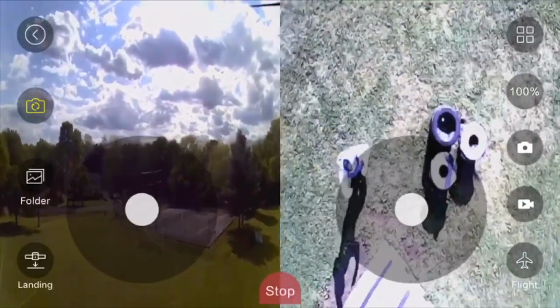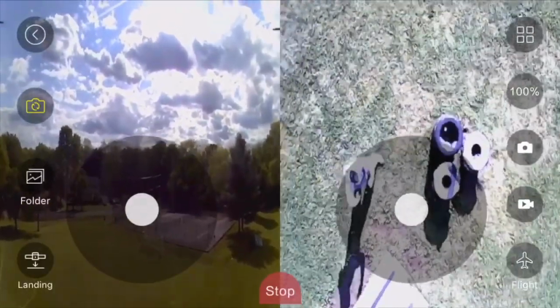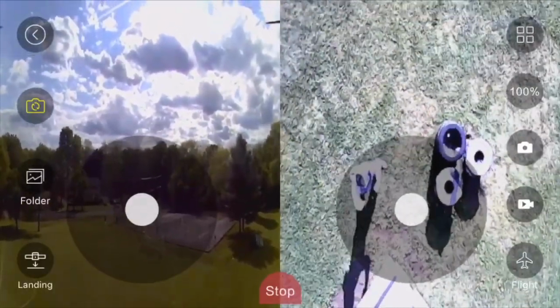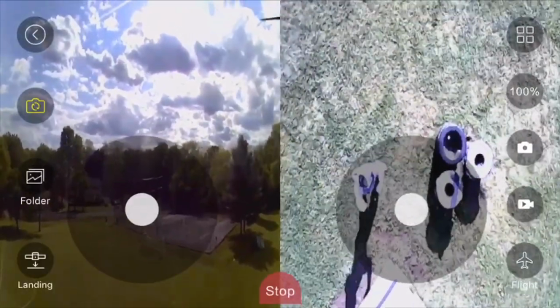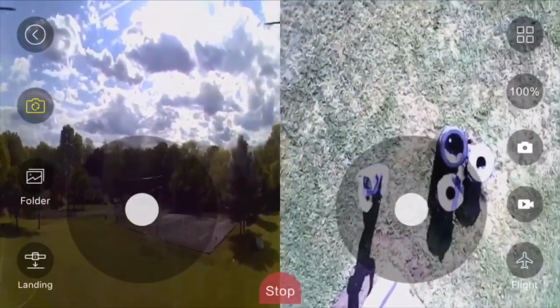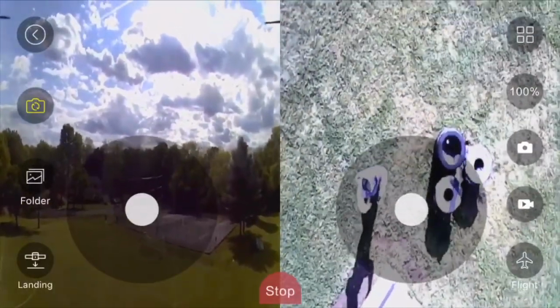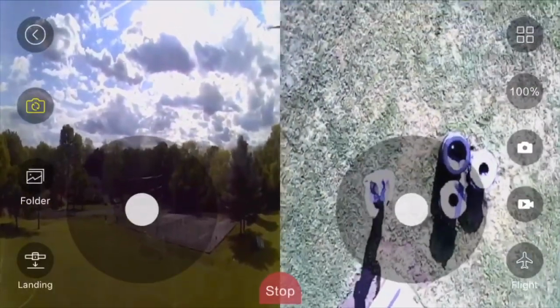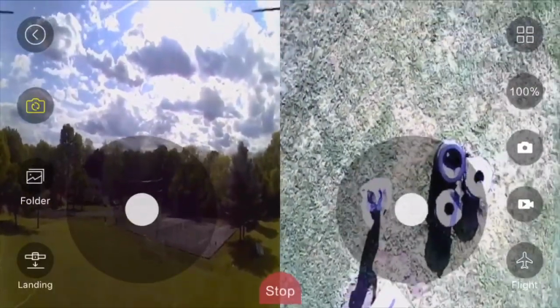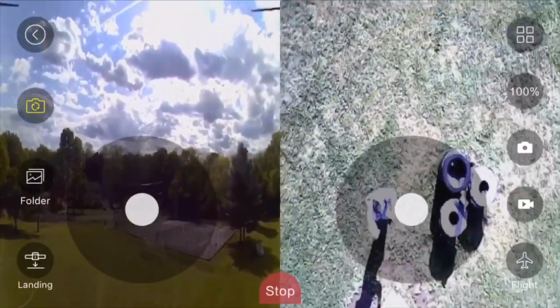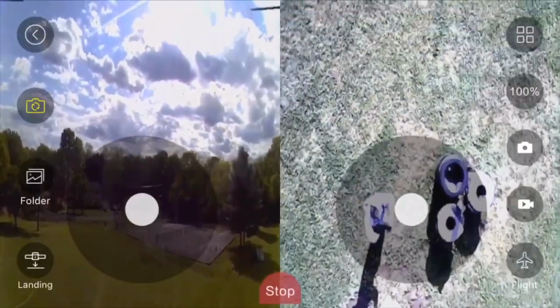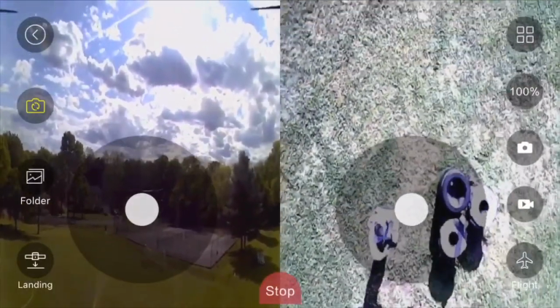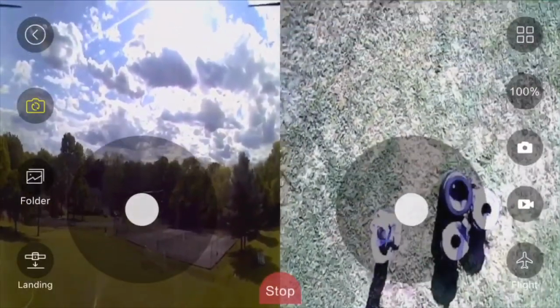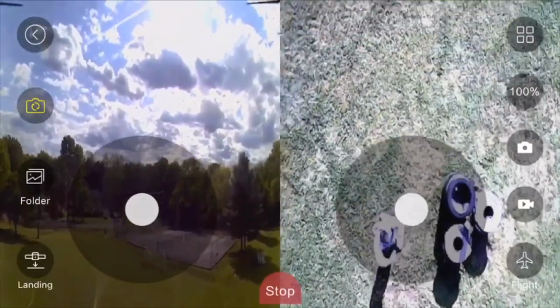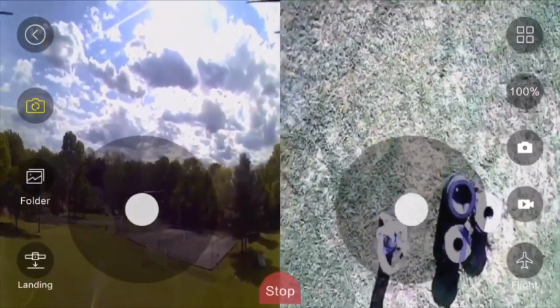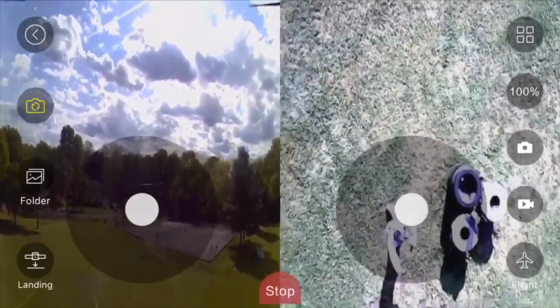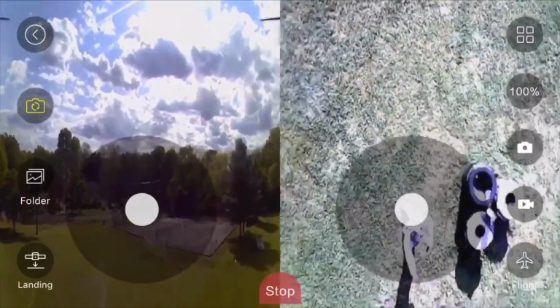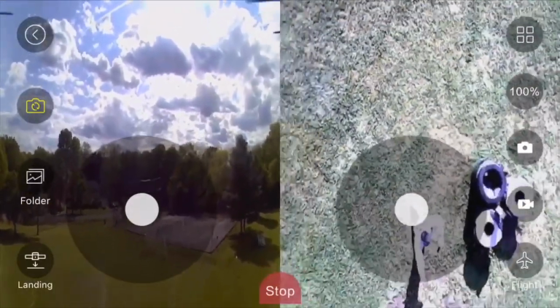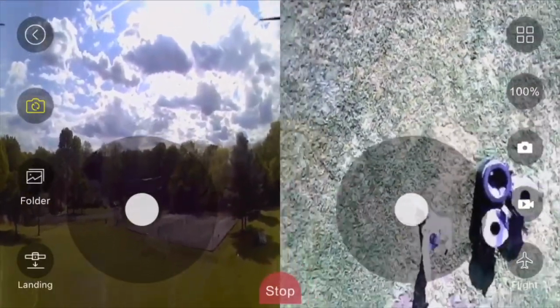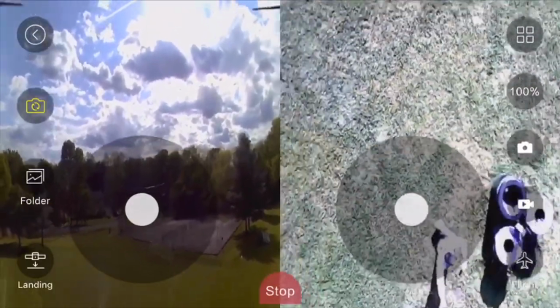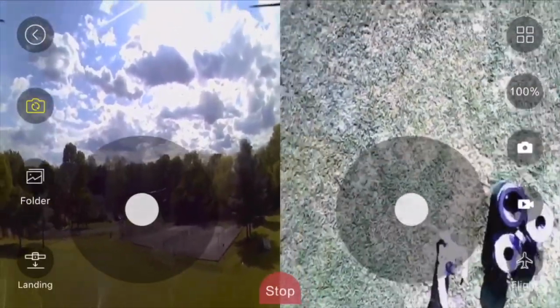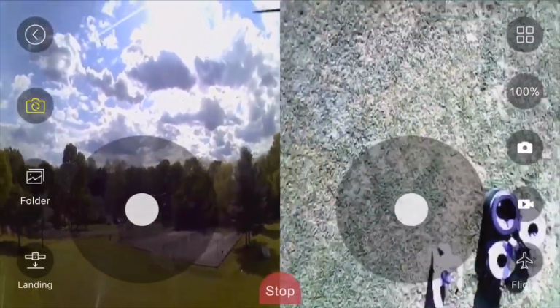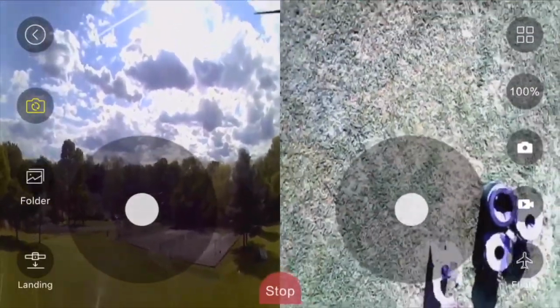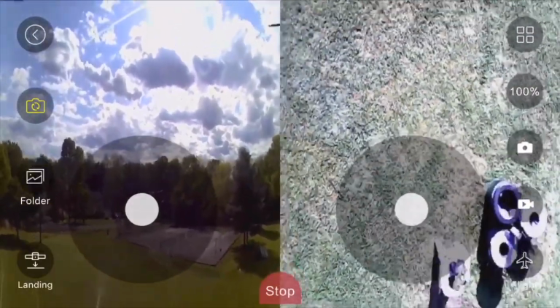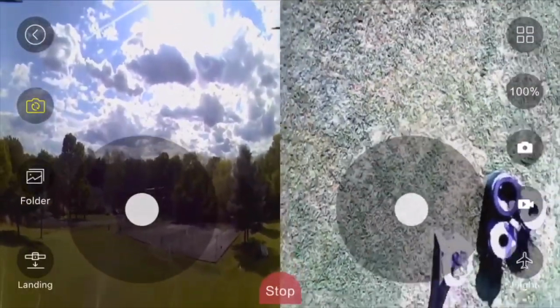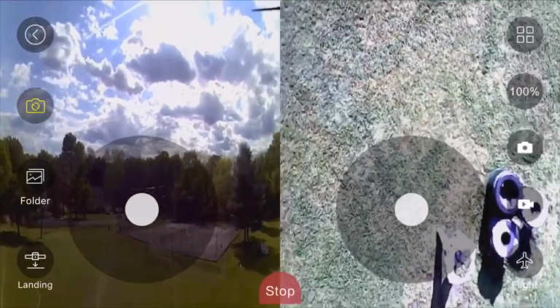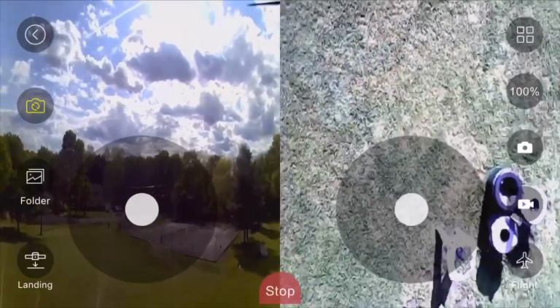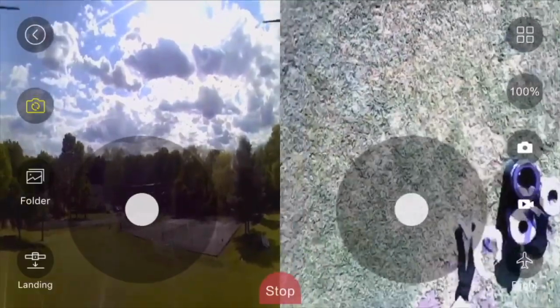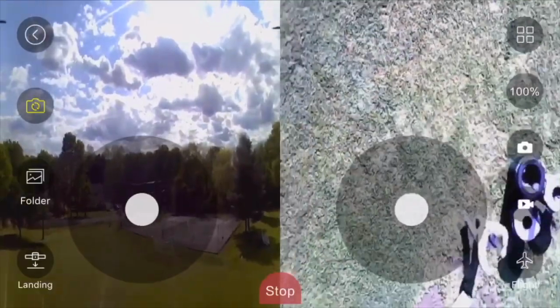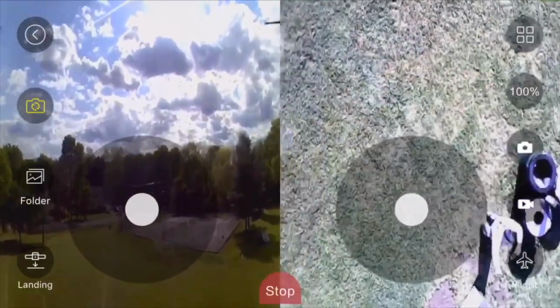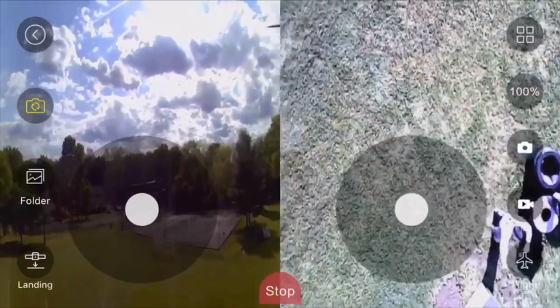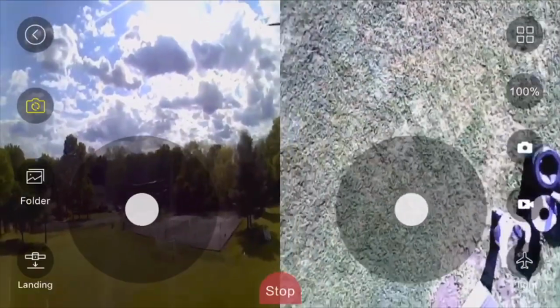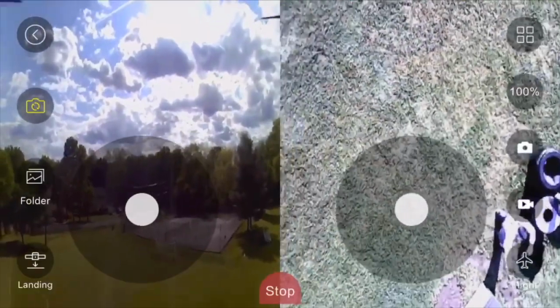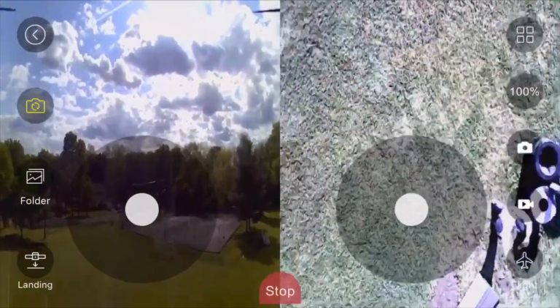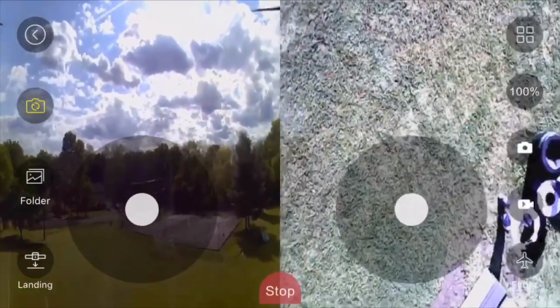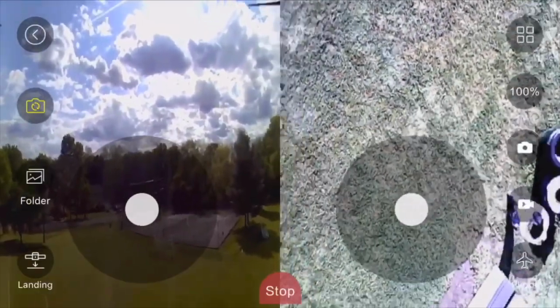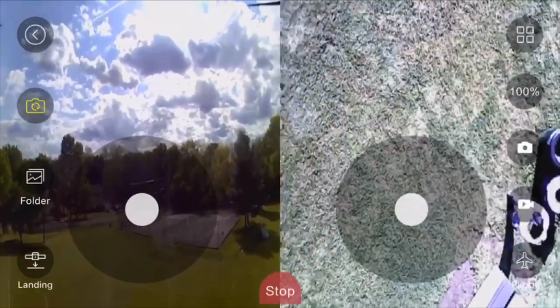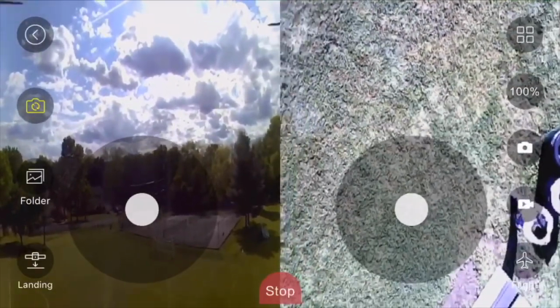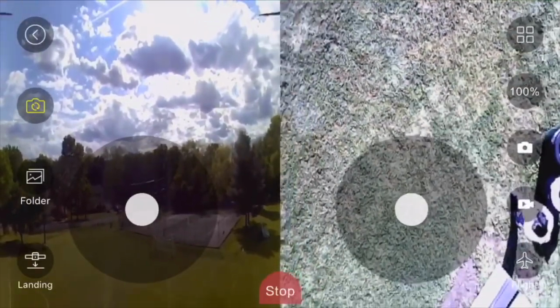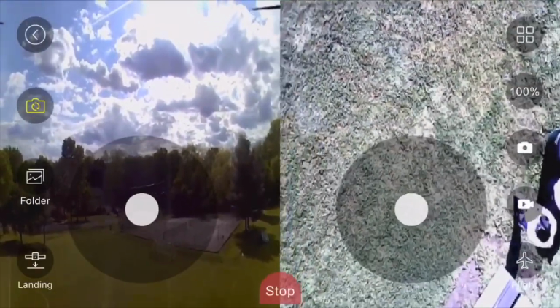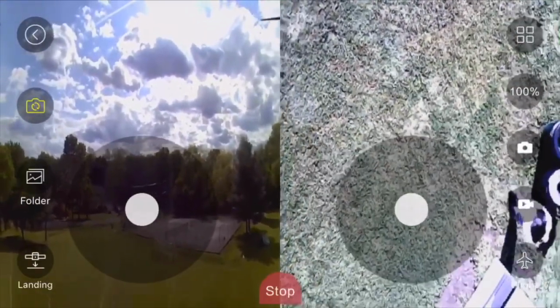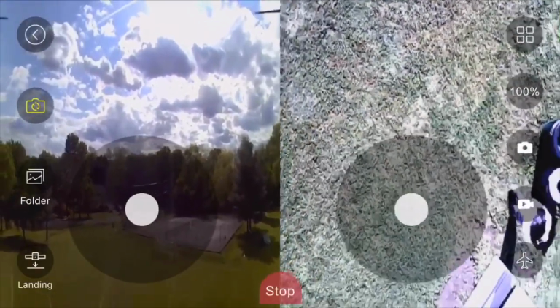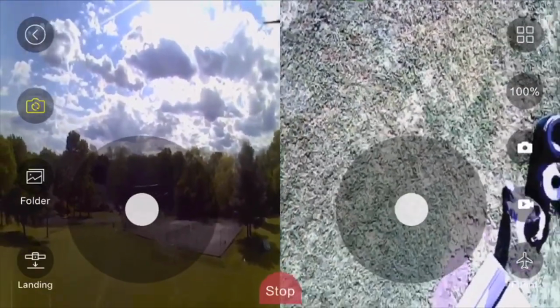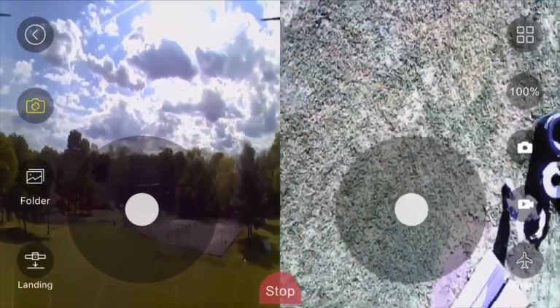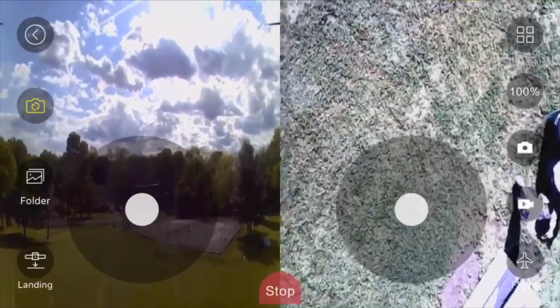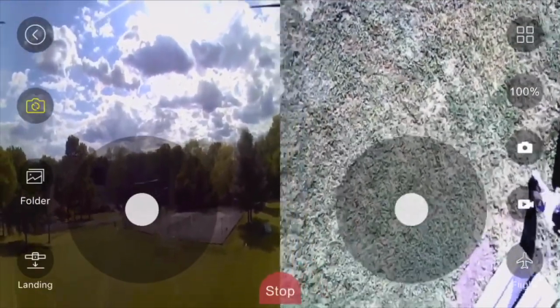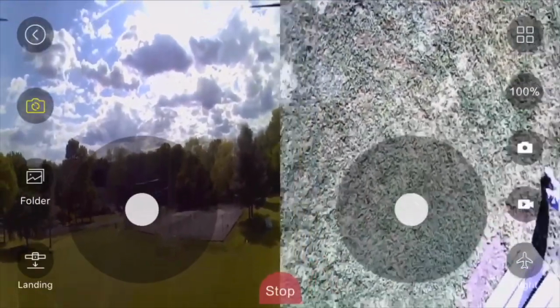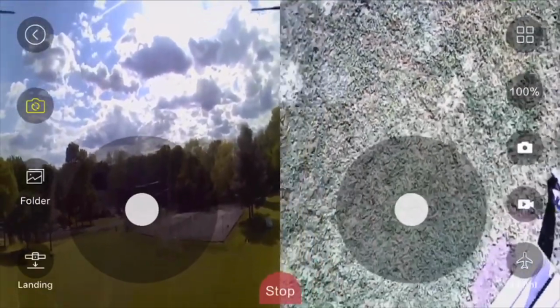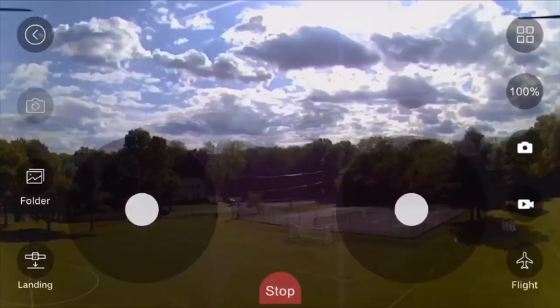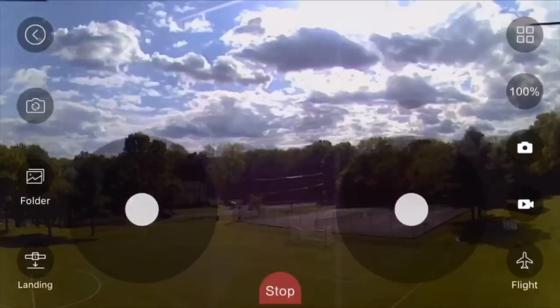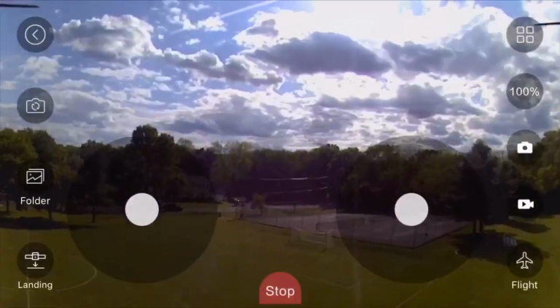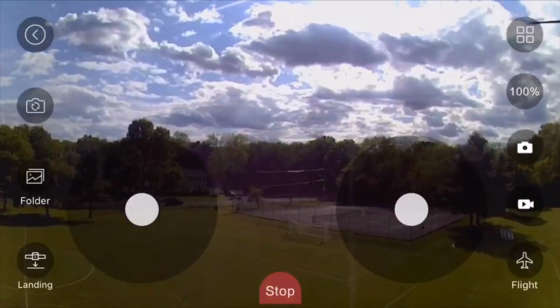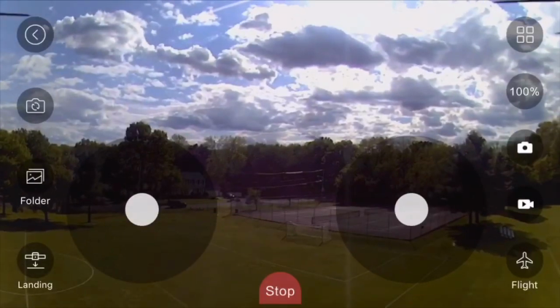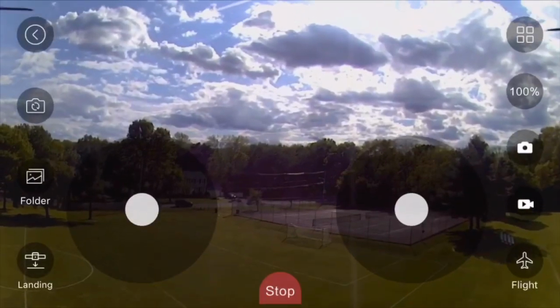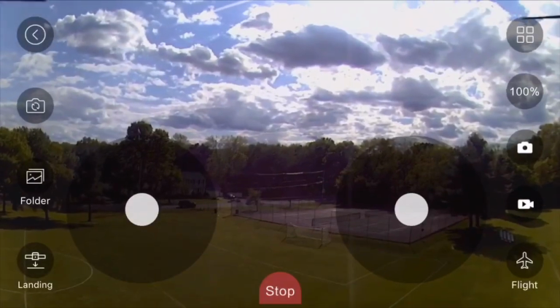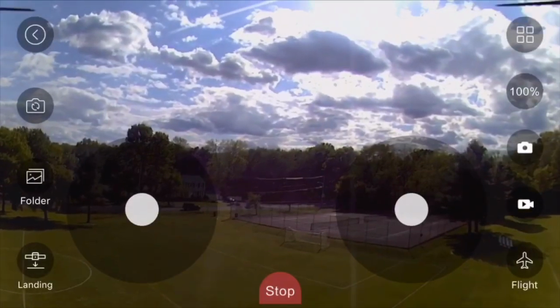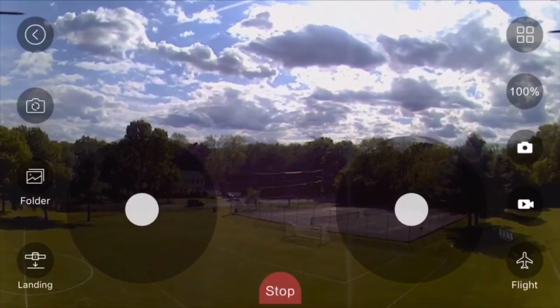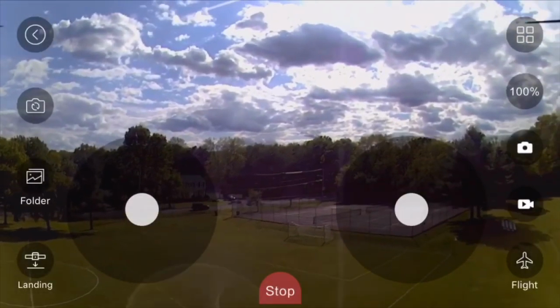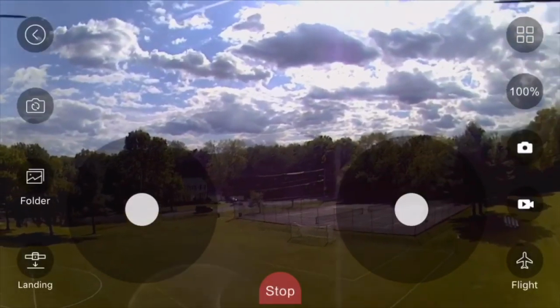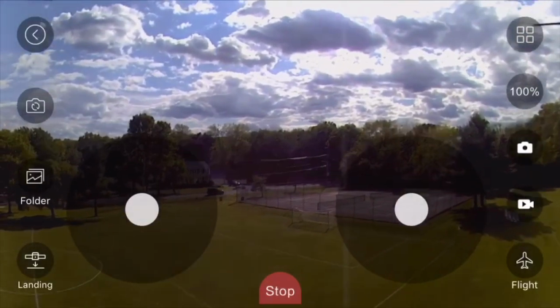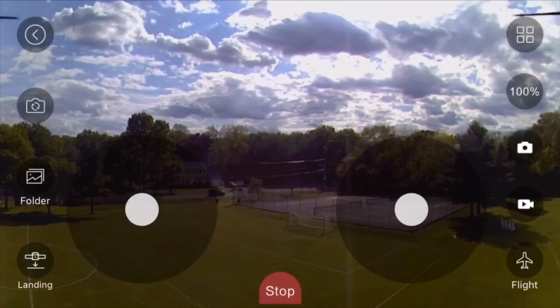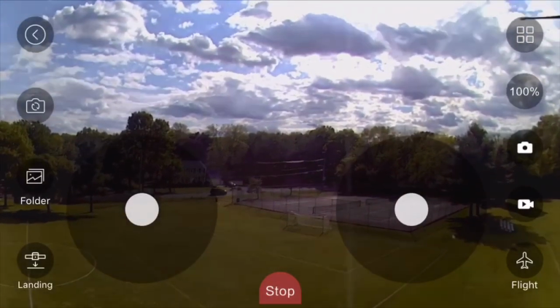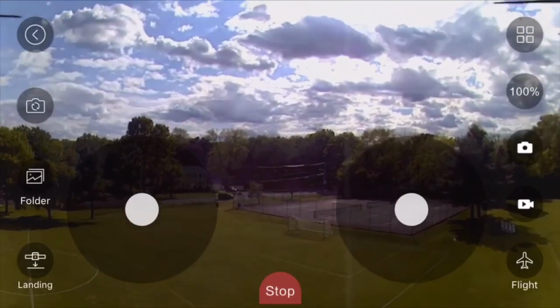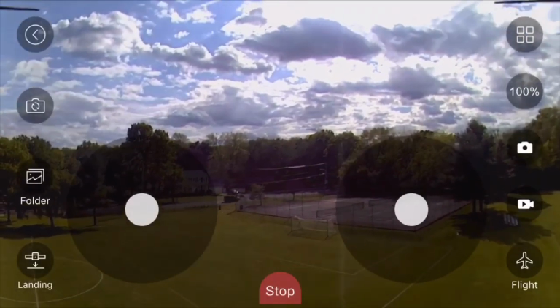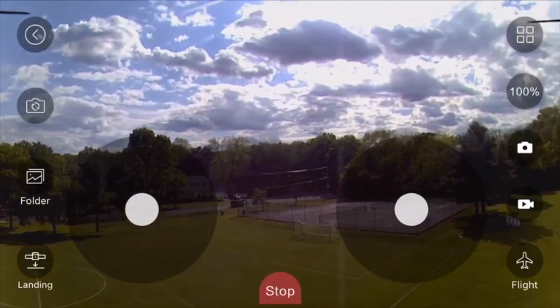Notice the camera that's highlighted in yellow on the left side of your screen — you're going to click that one more time and it's going to bring you back to your regular view.